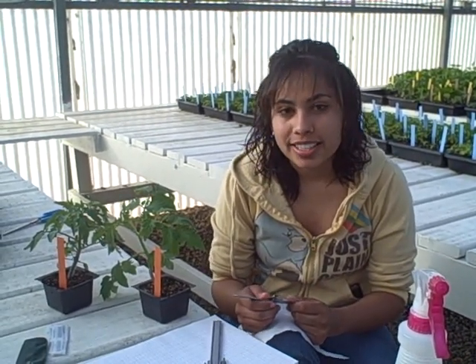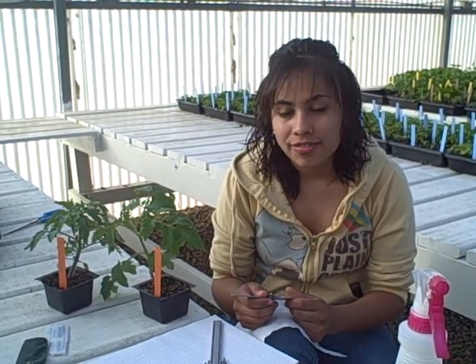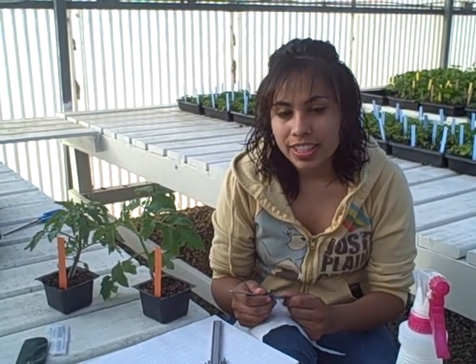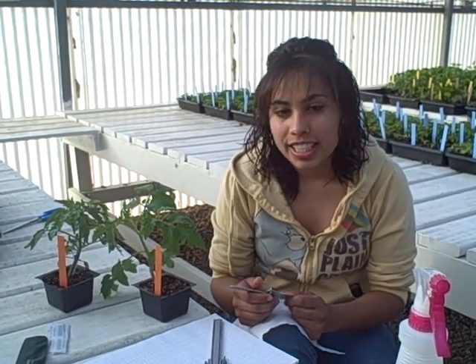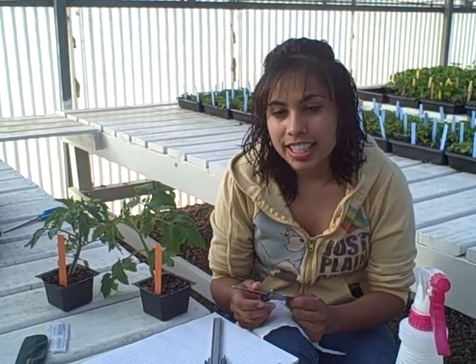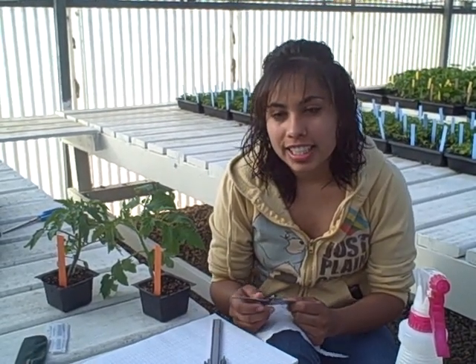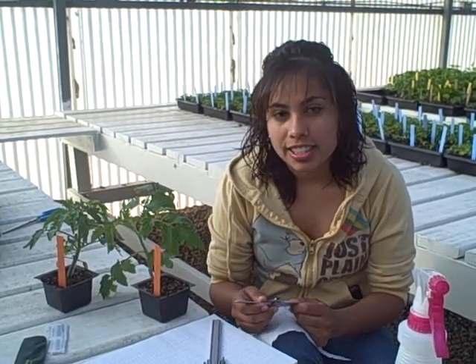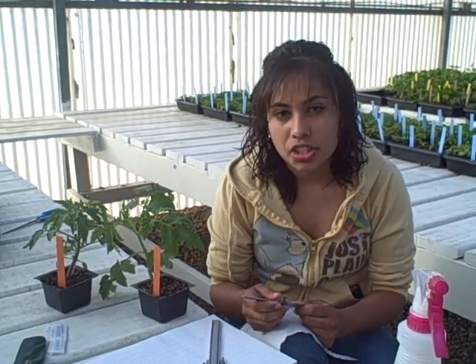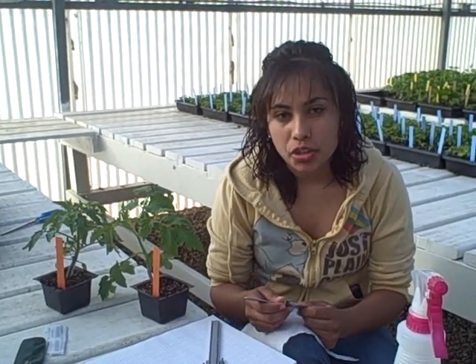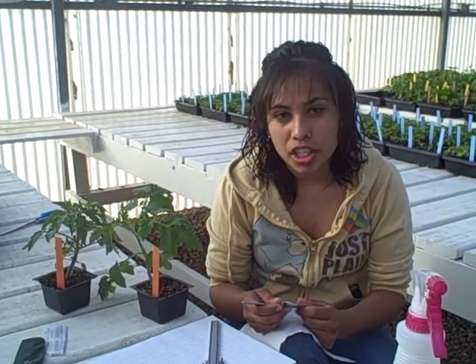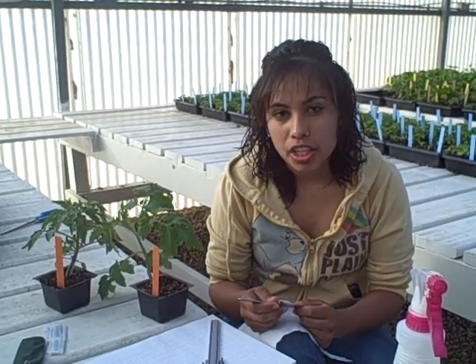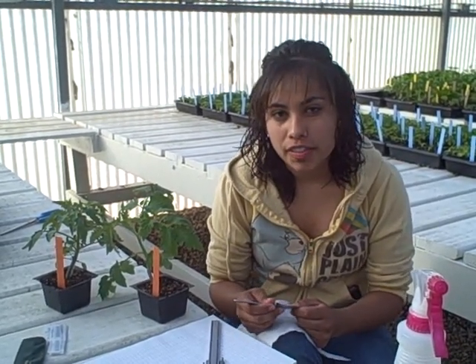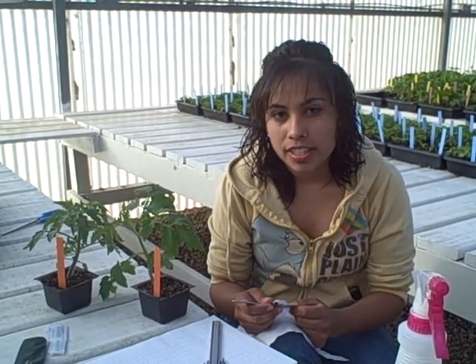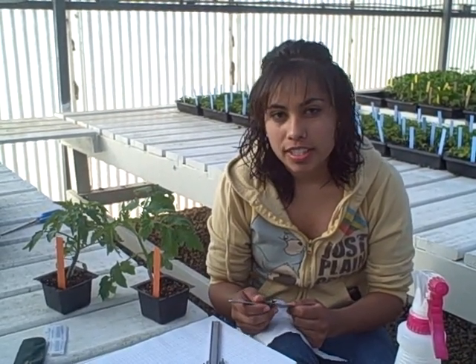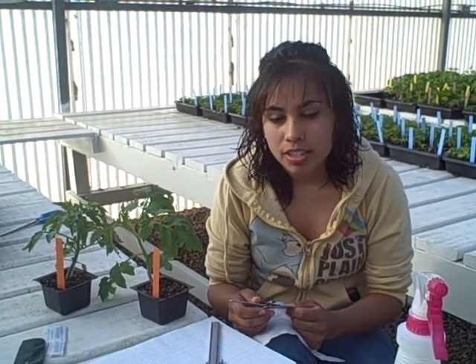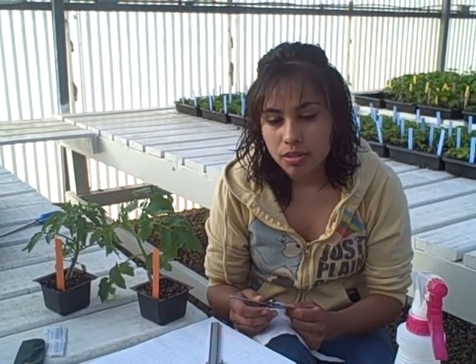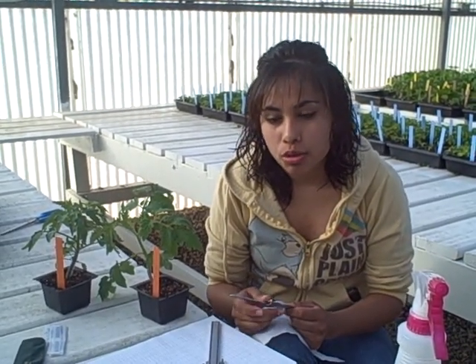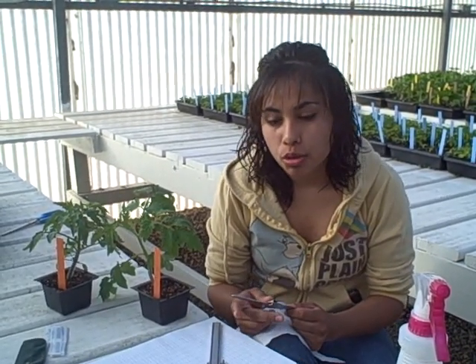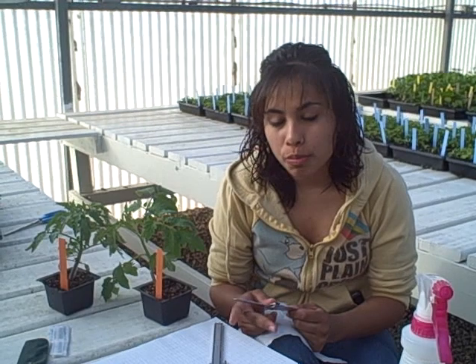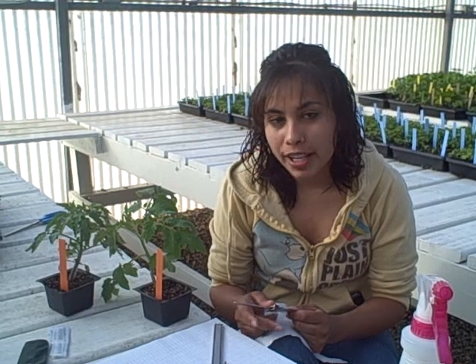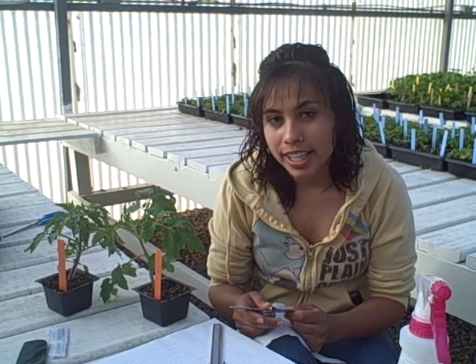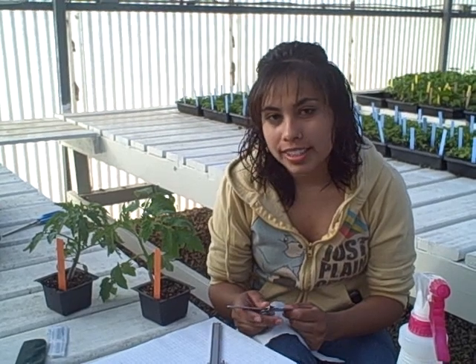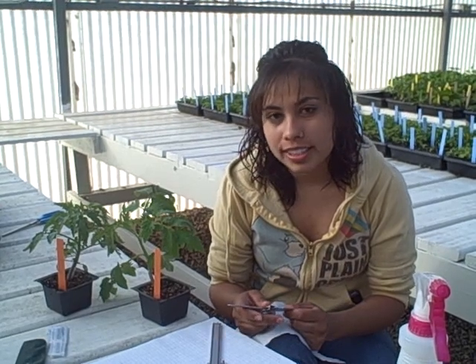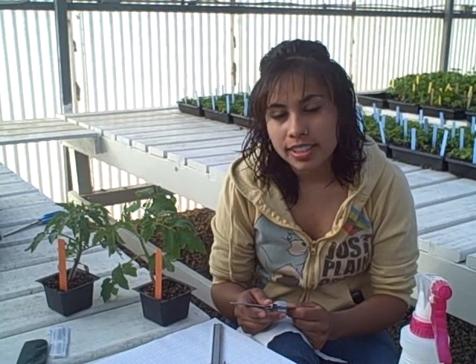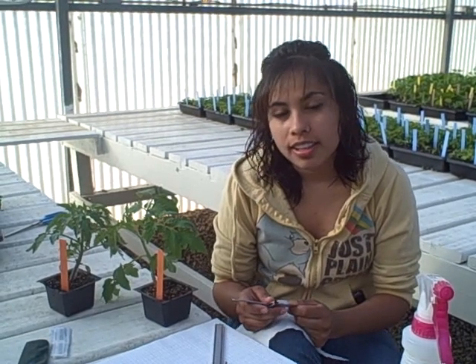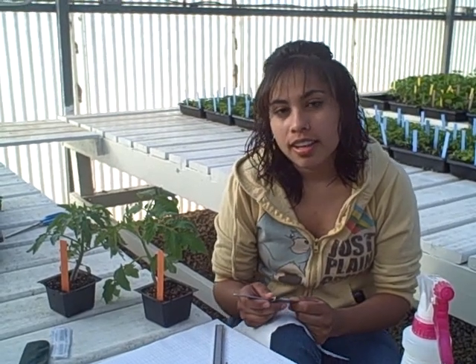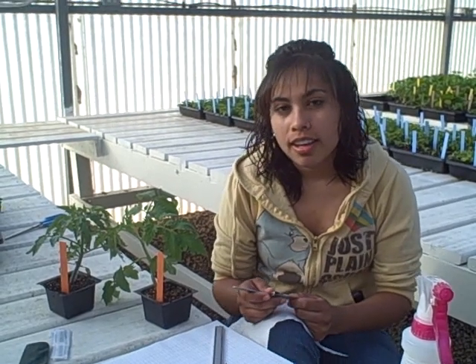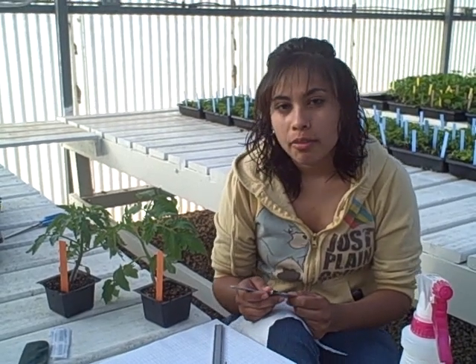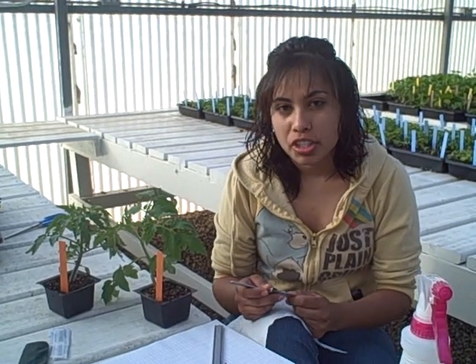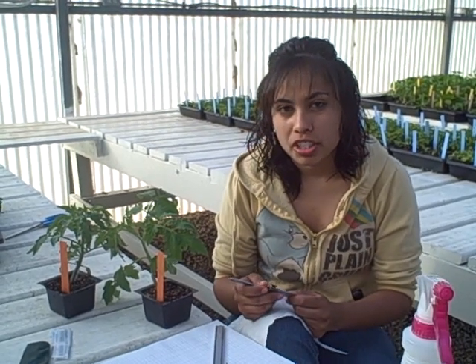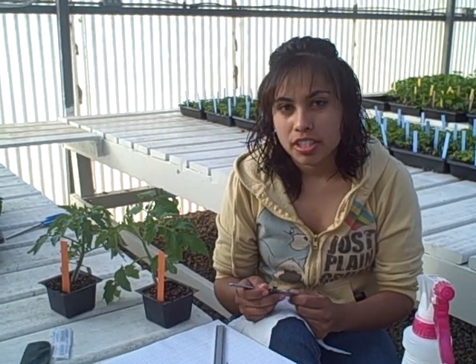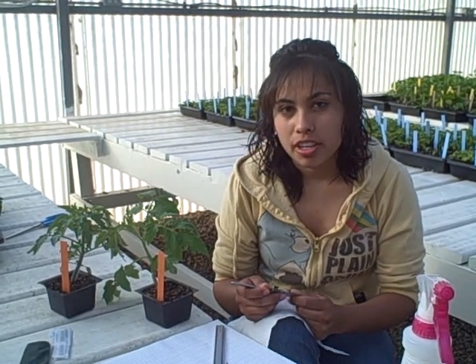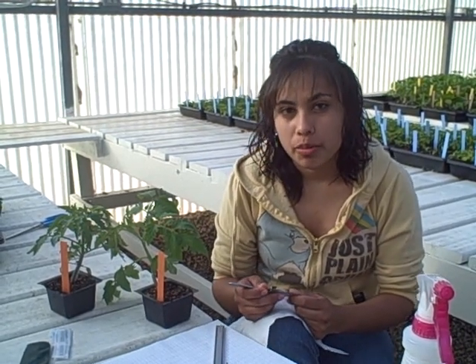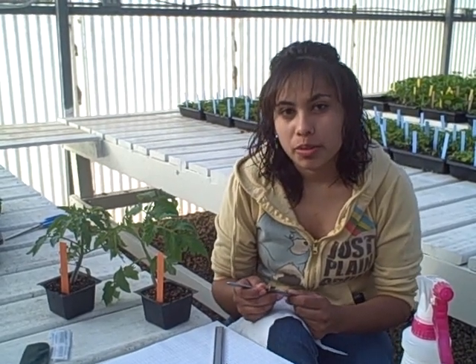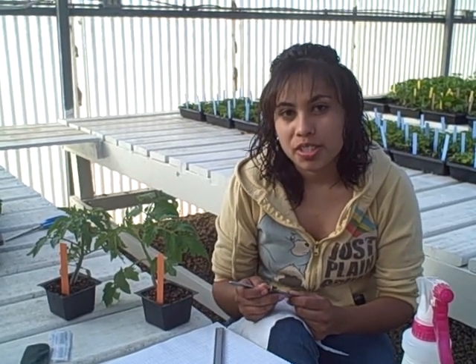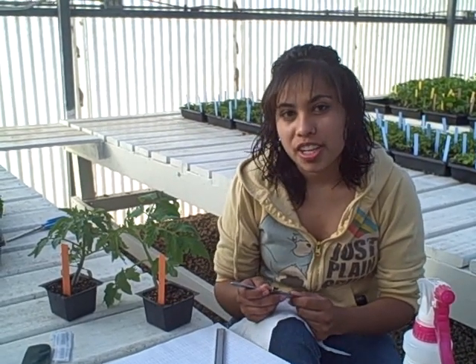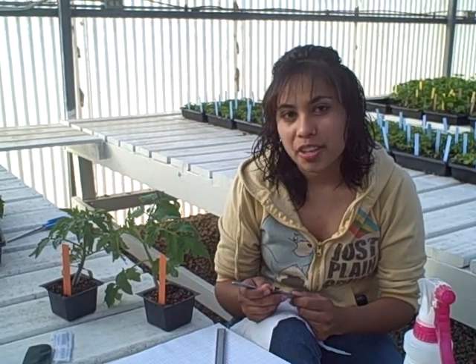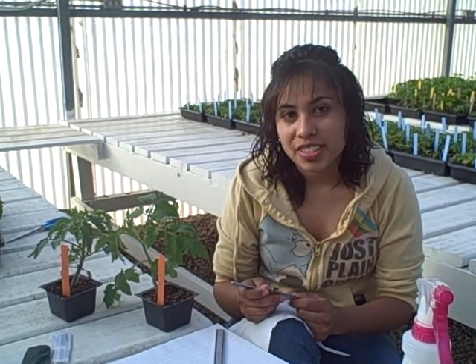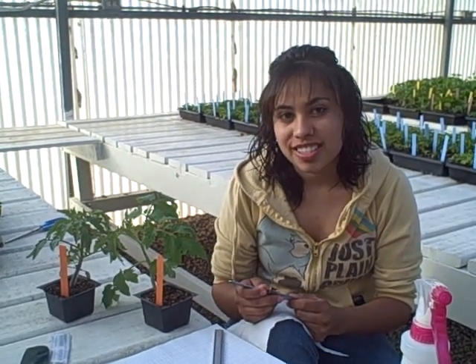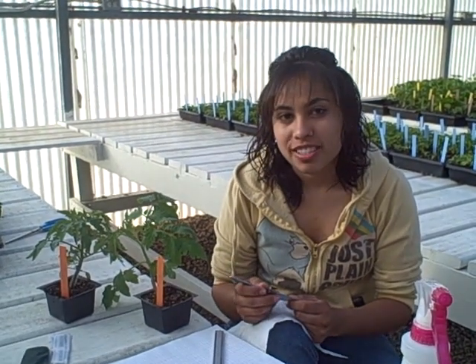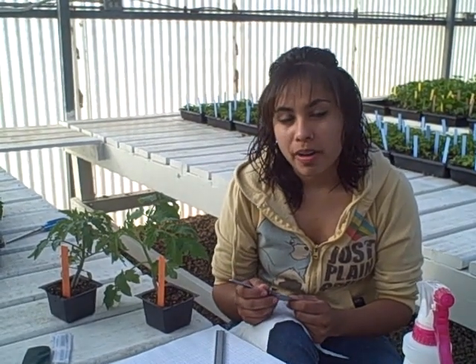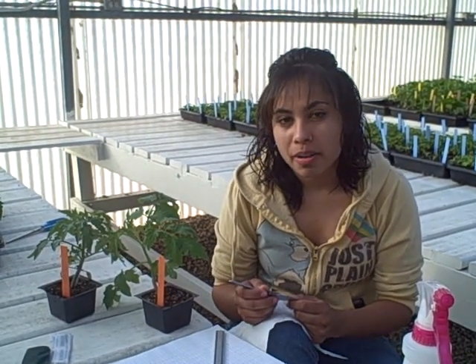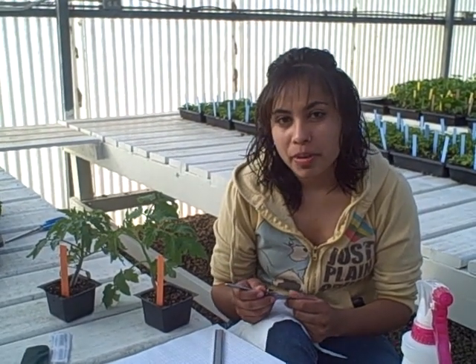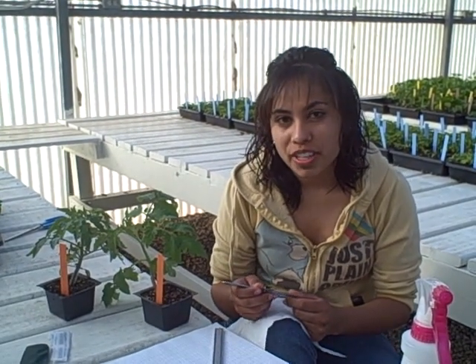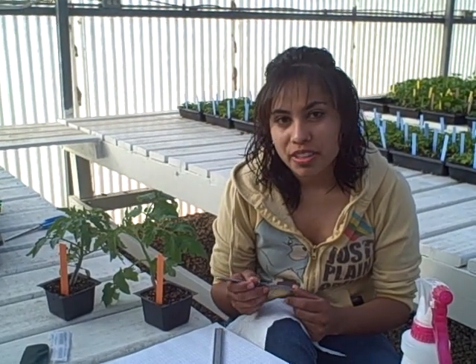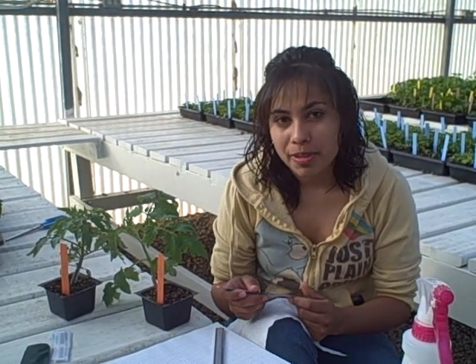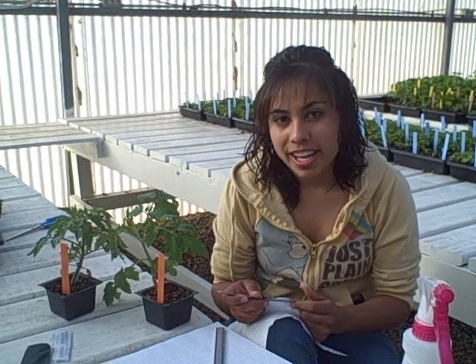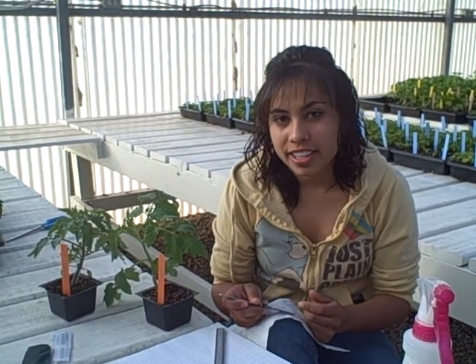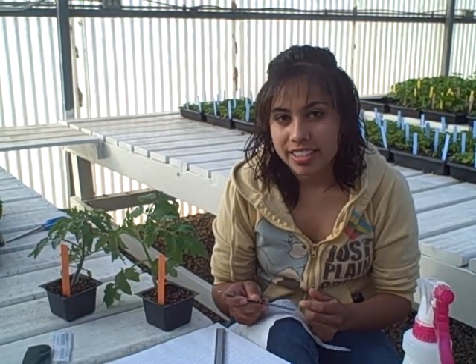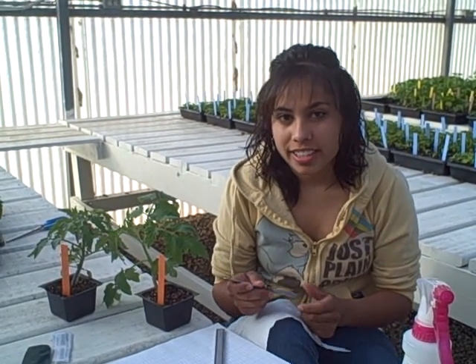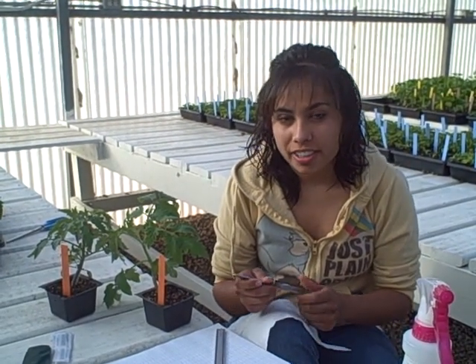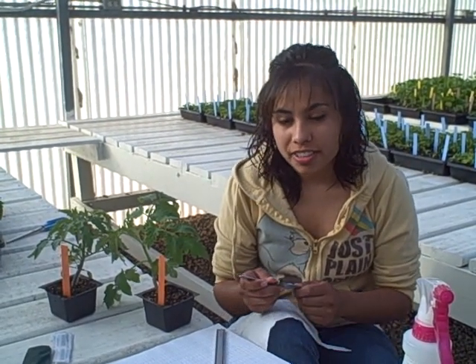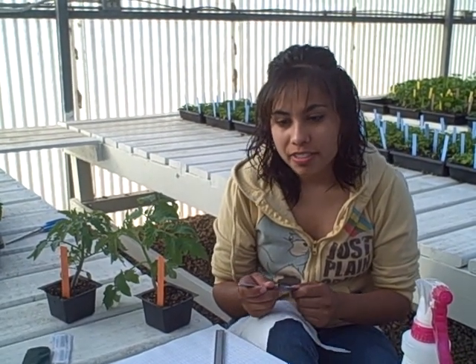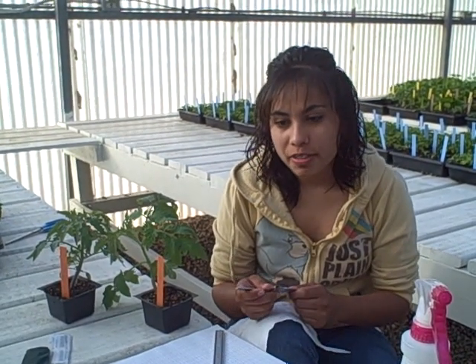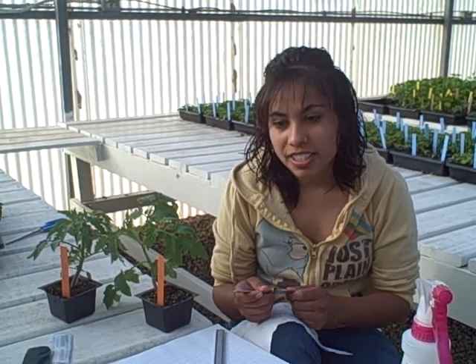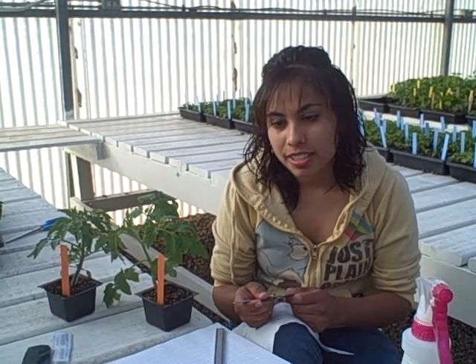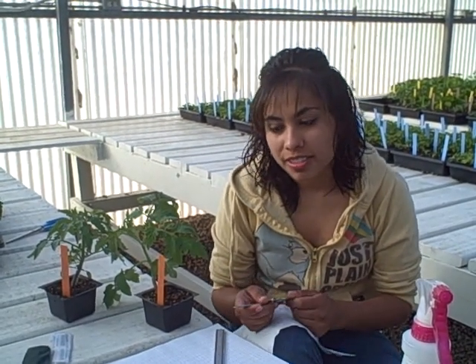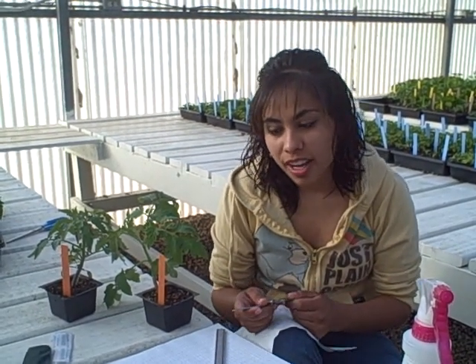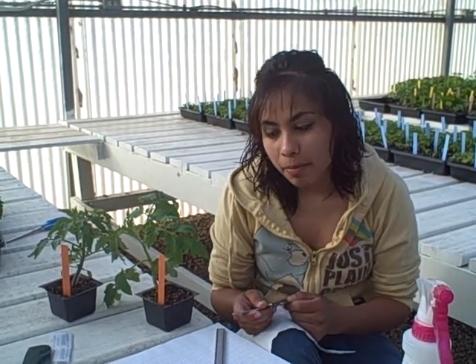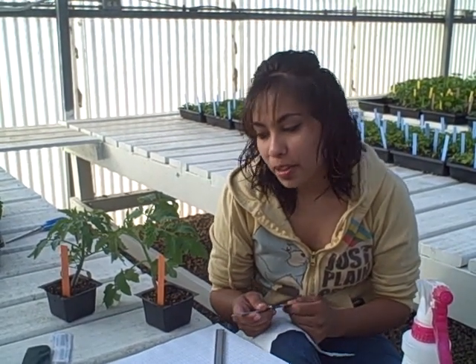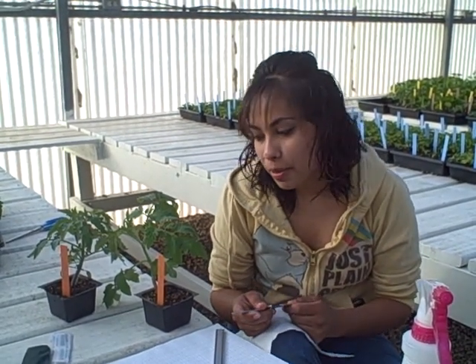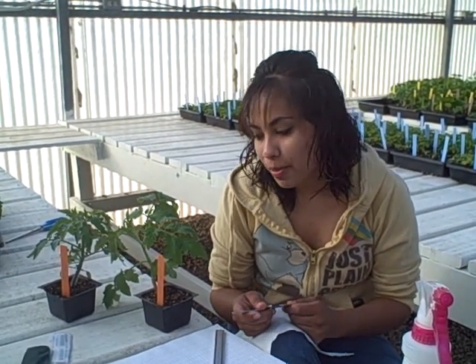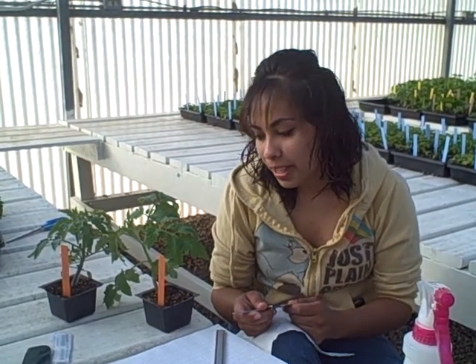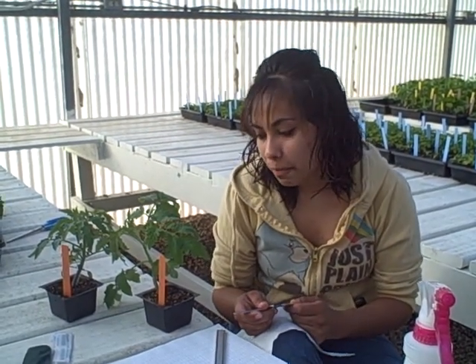Grafting is the joining of two plants: the rootstock, which is the bottom part of the plant, and the scion, which is the top part of it.